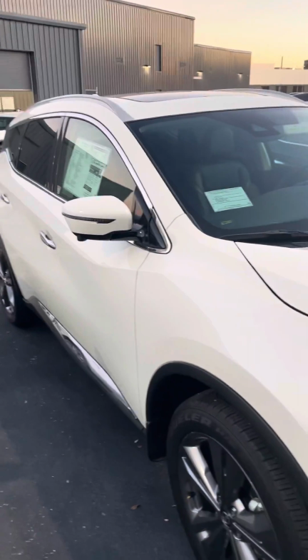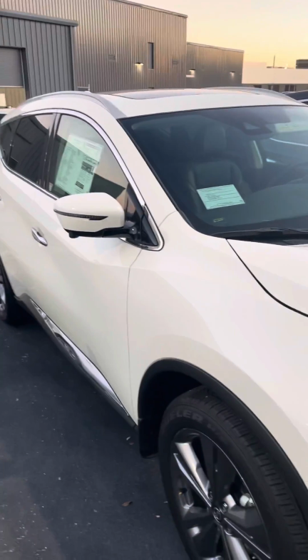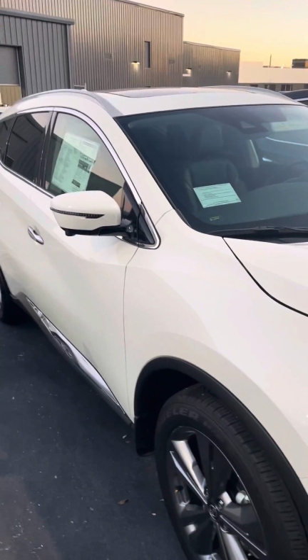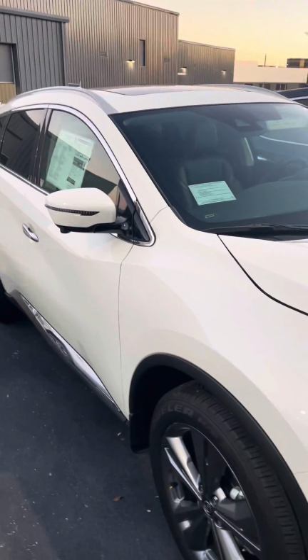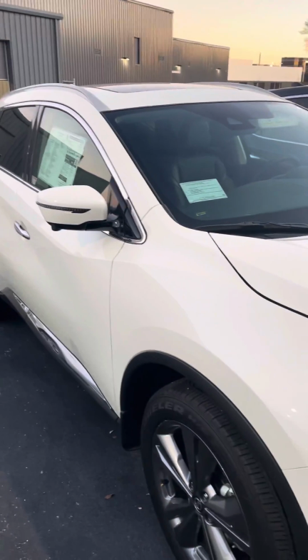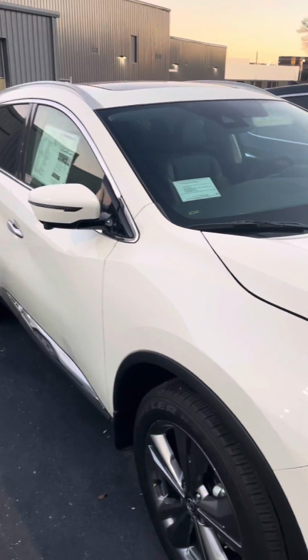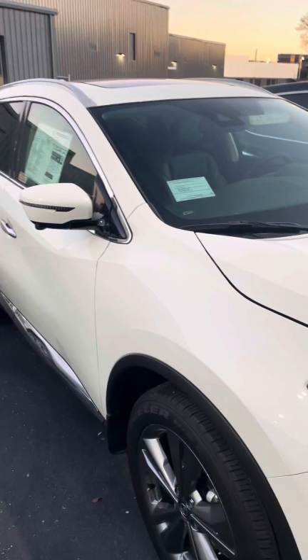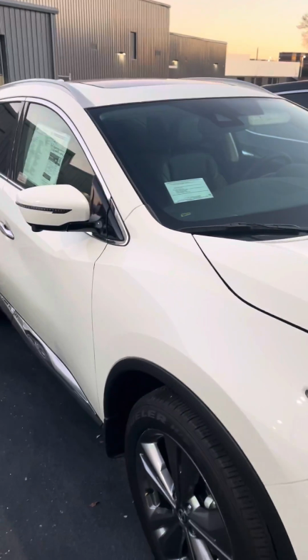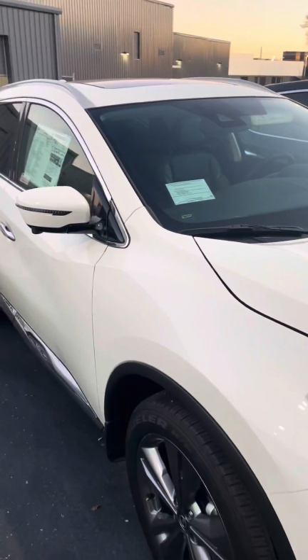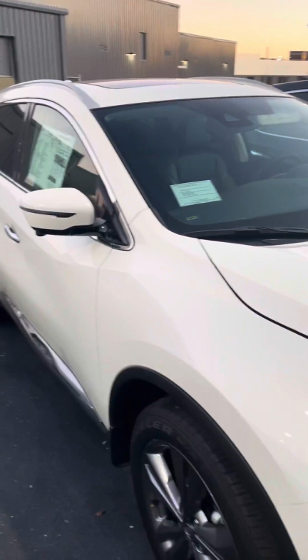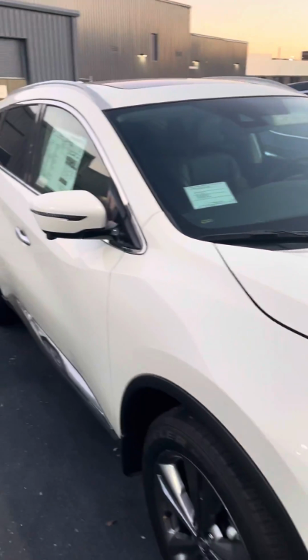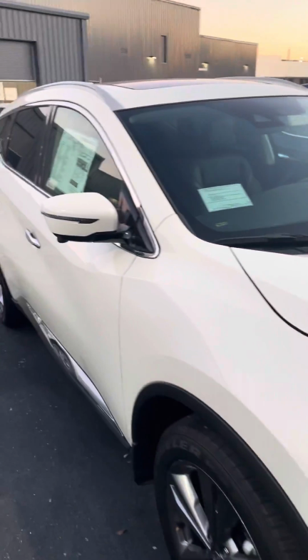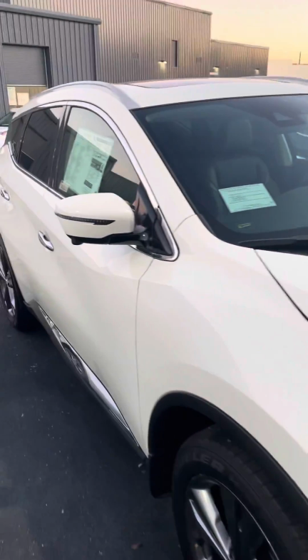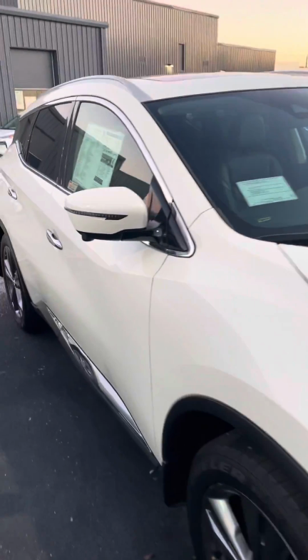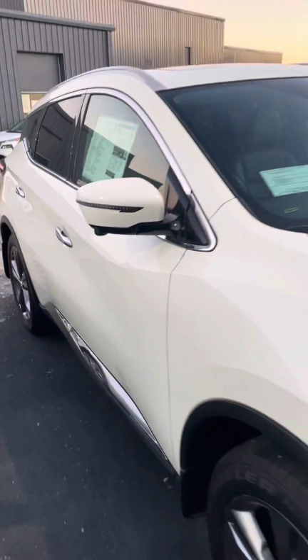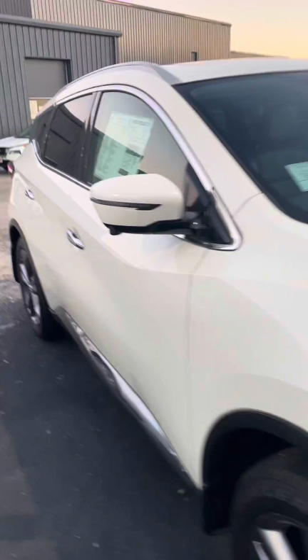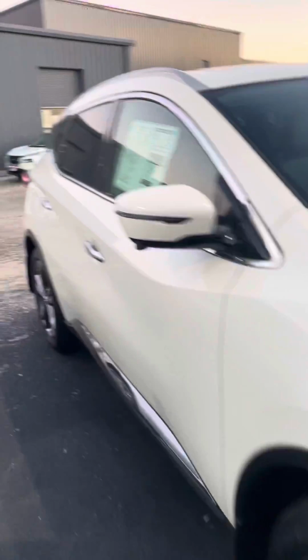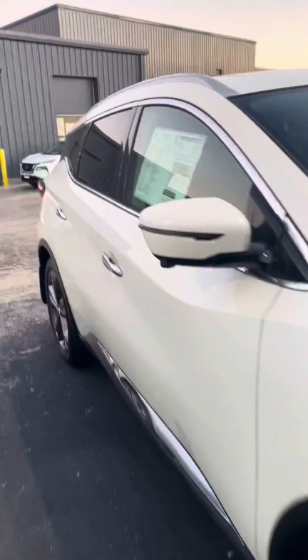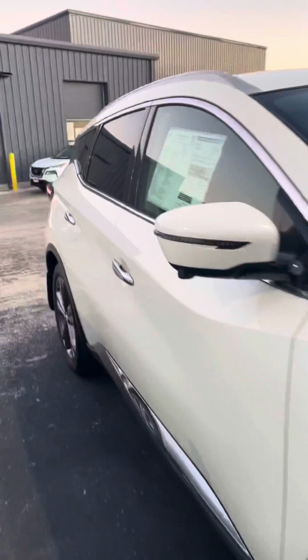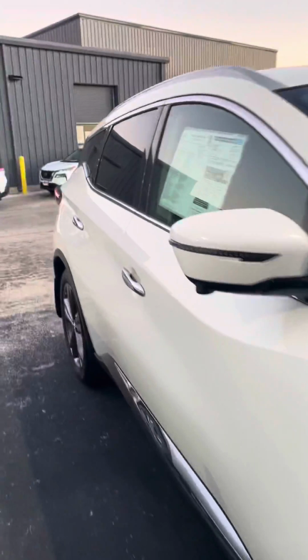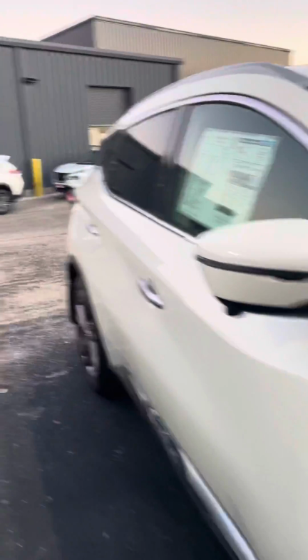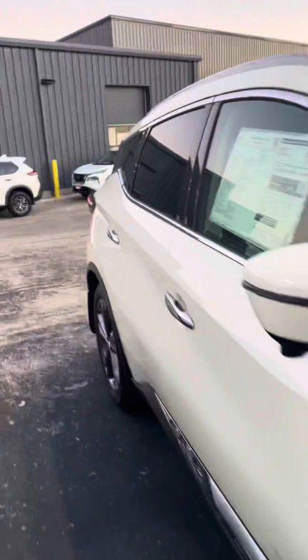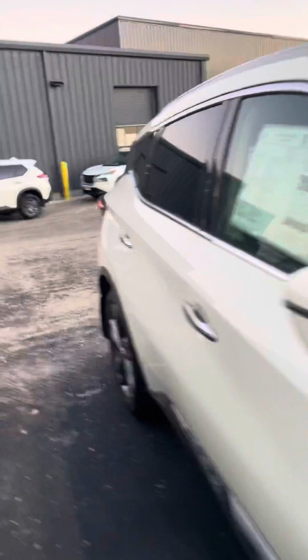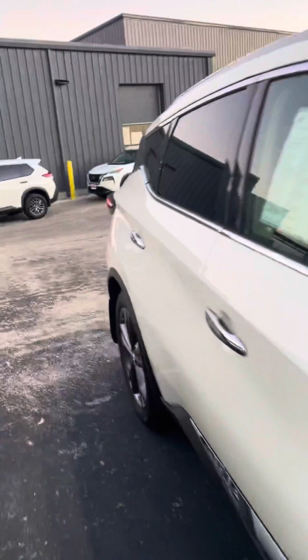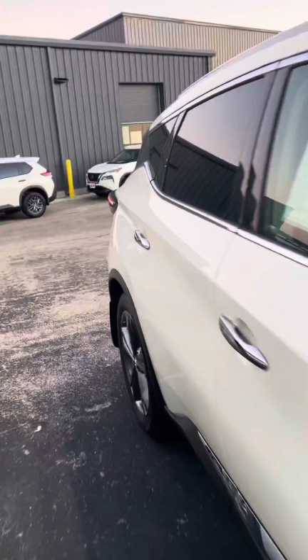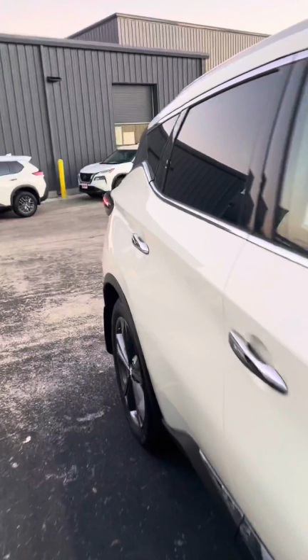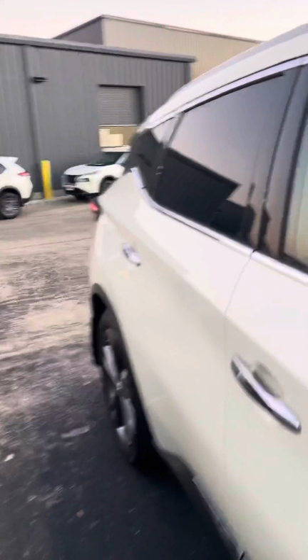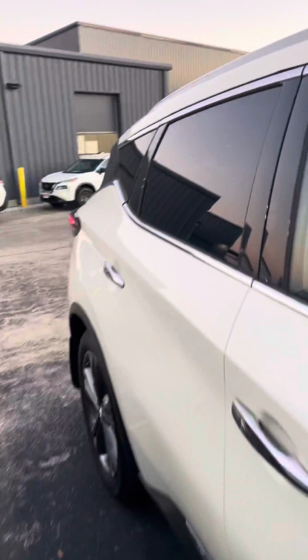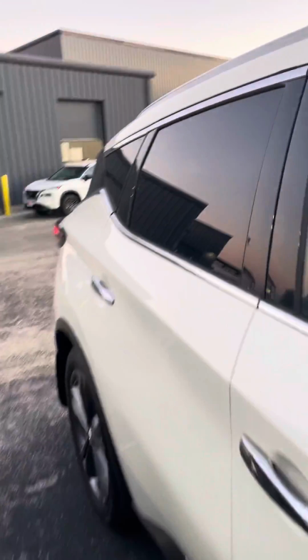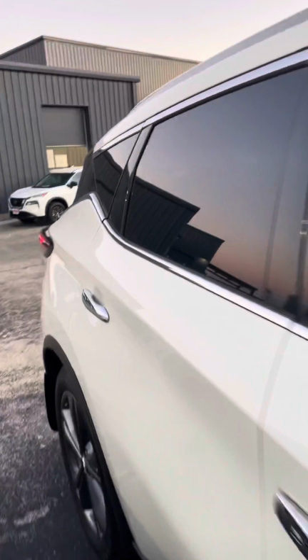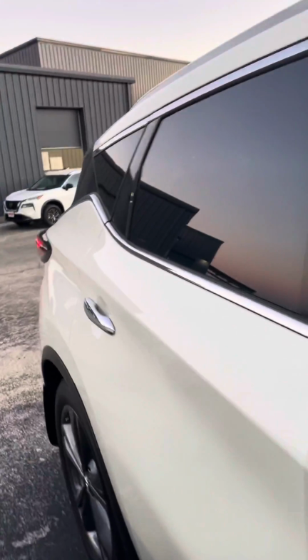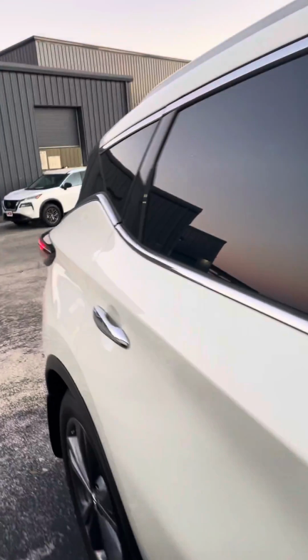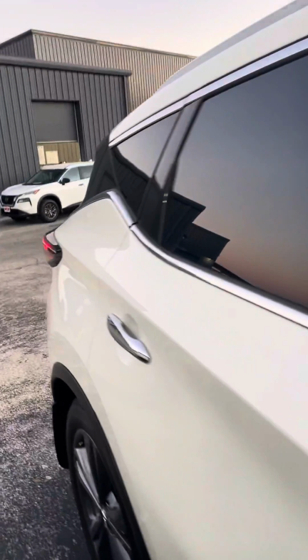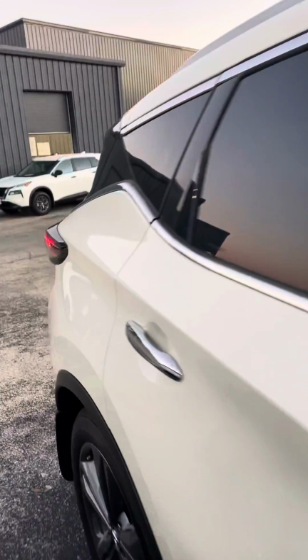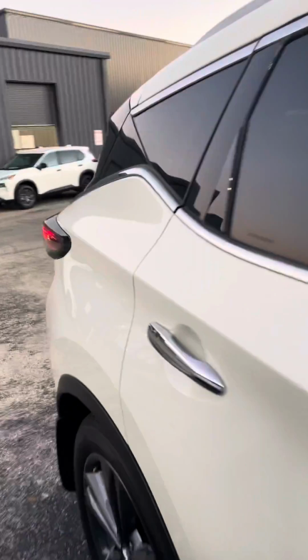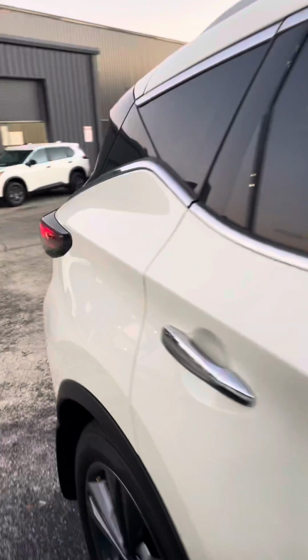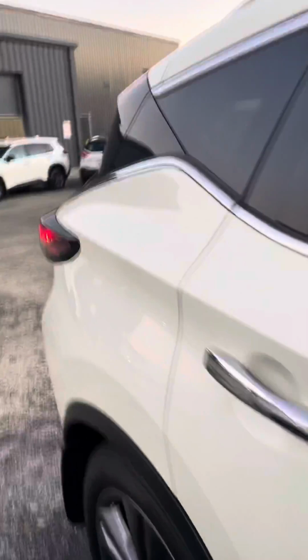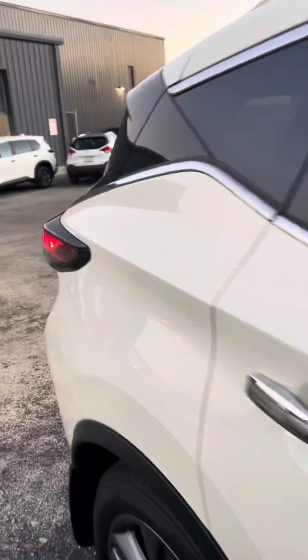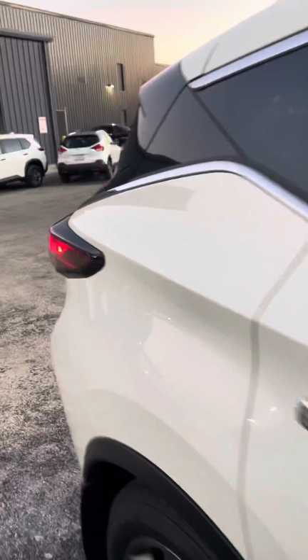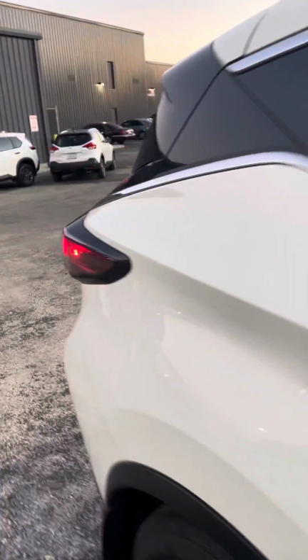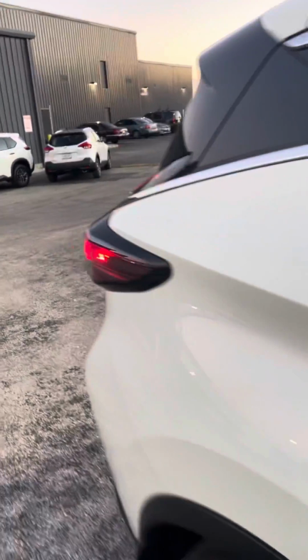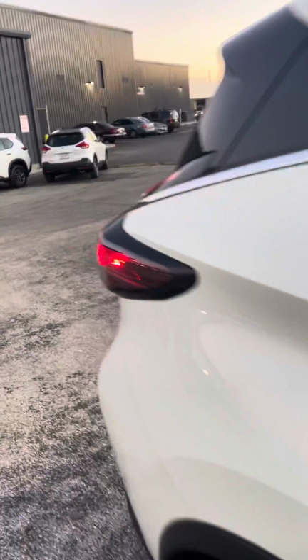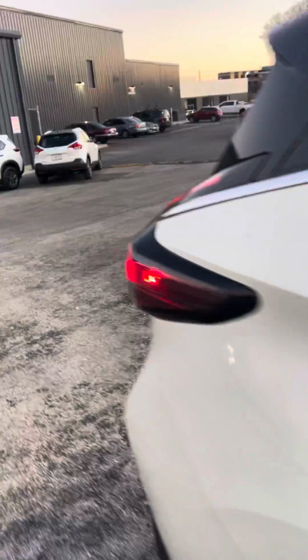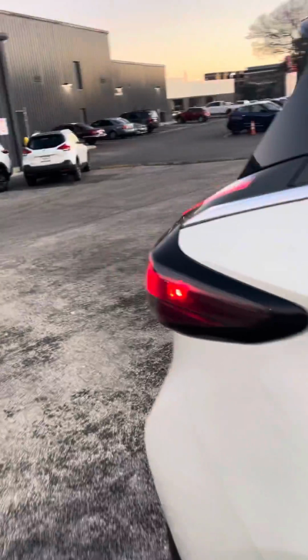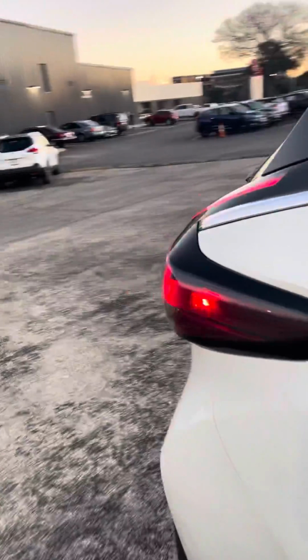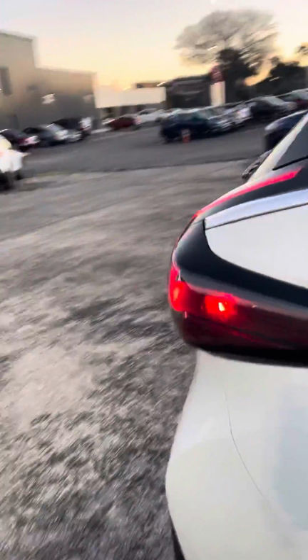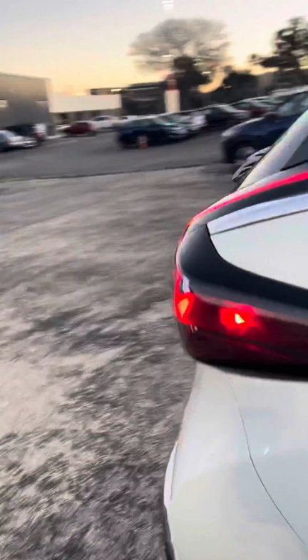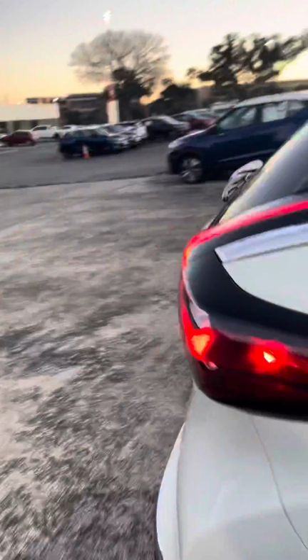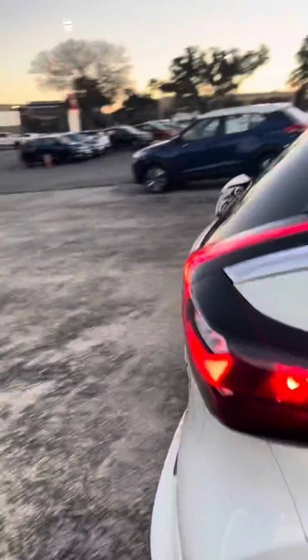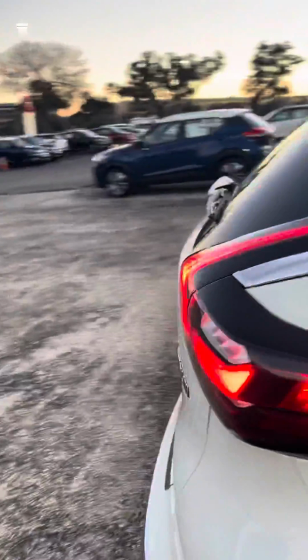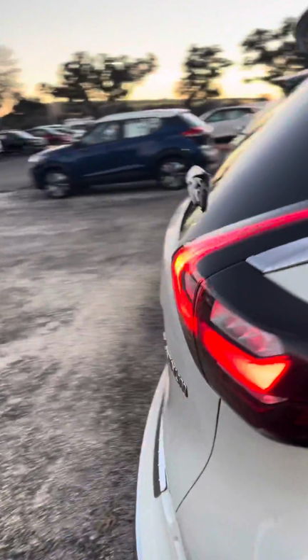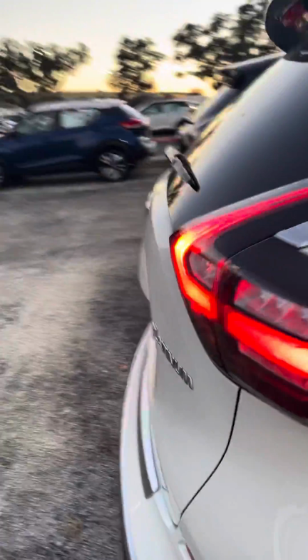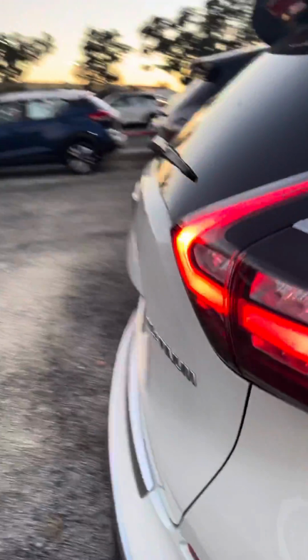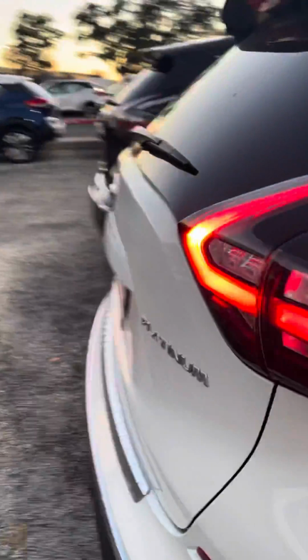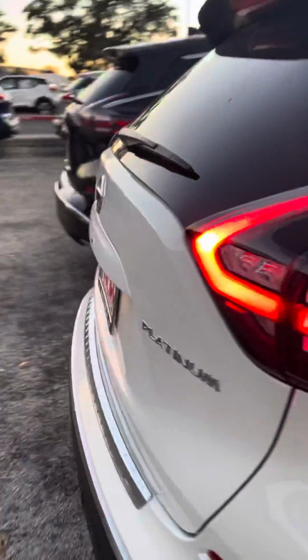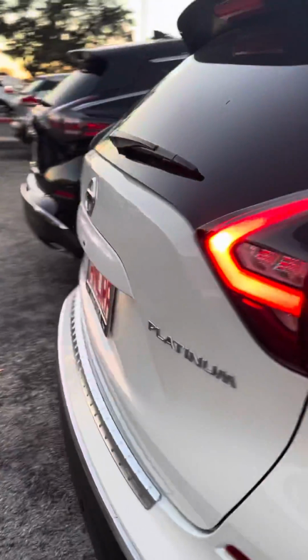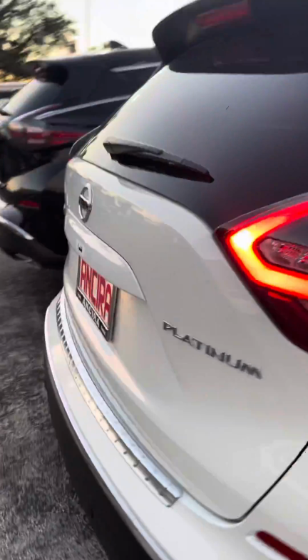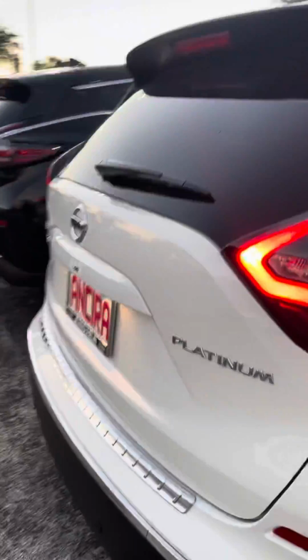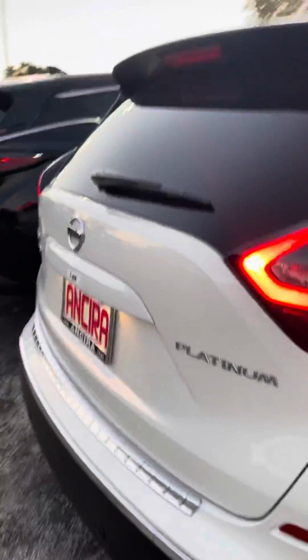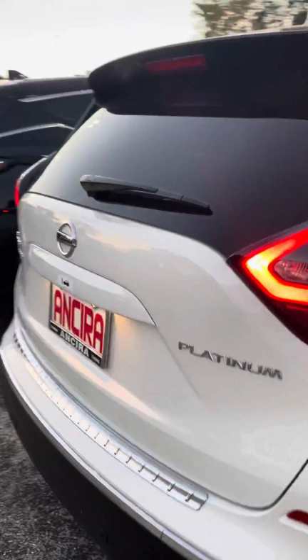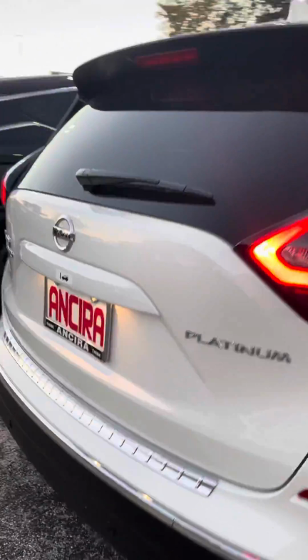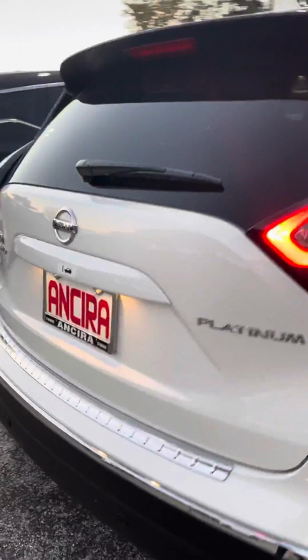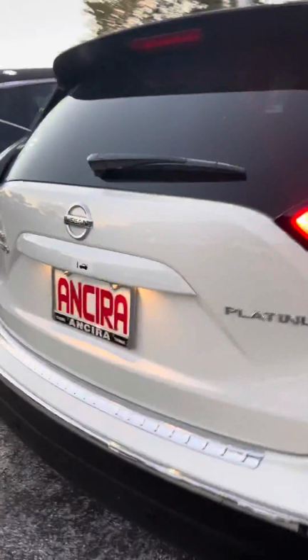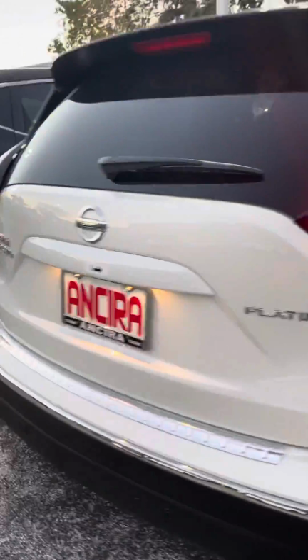It does have remote engine start, as you can tell — I just did that right now — with the intelligent climate control, so right now it's going to heat or cool the vehicle to about 70 degrees.